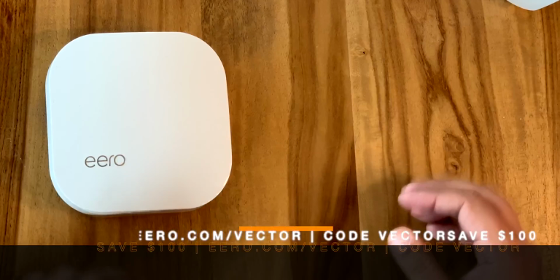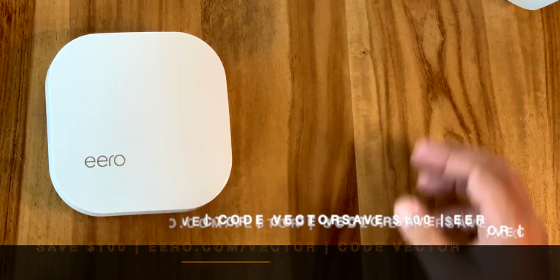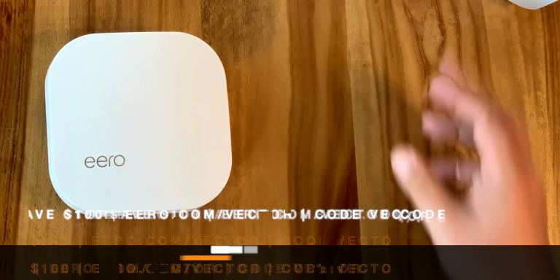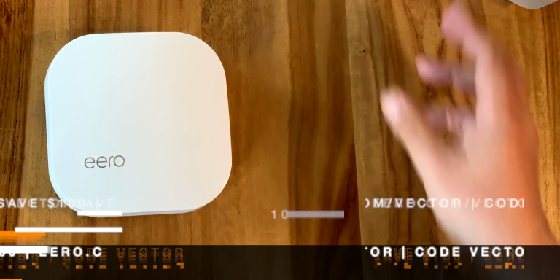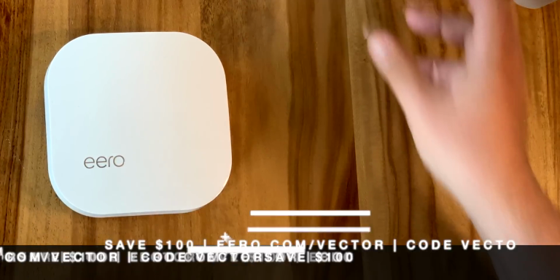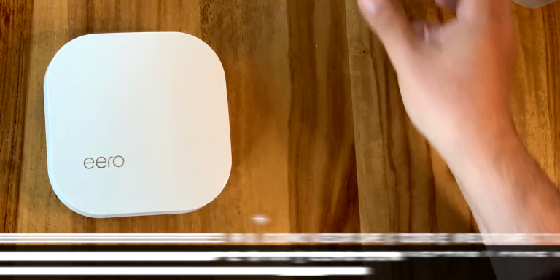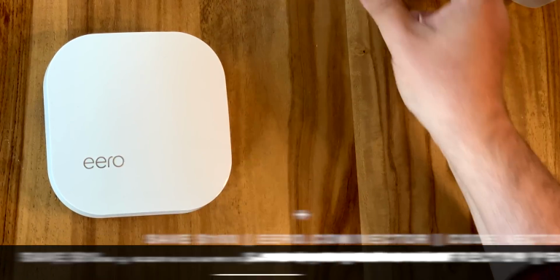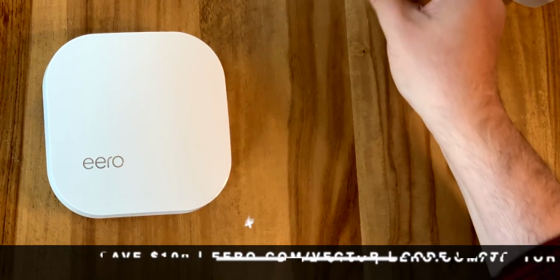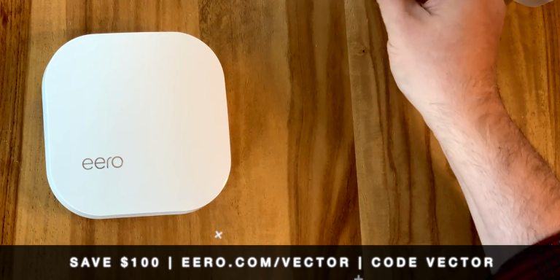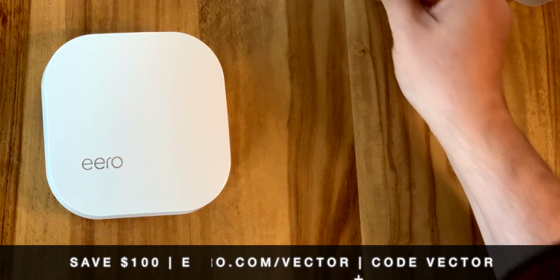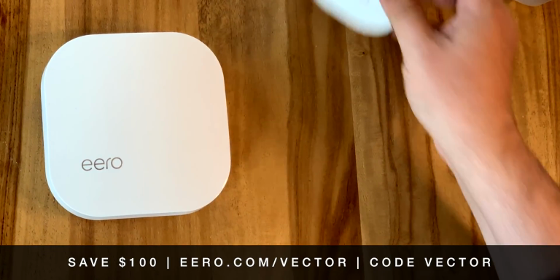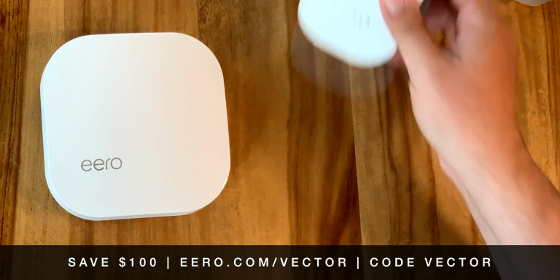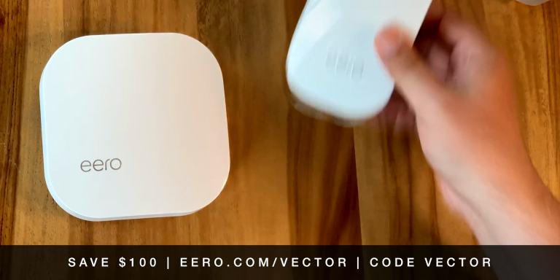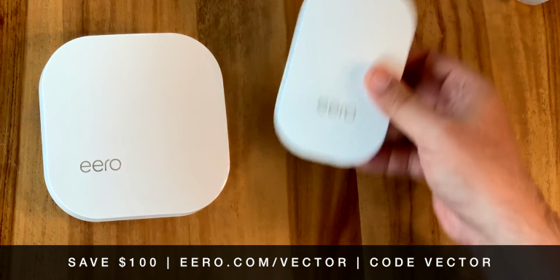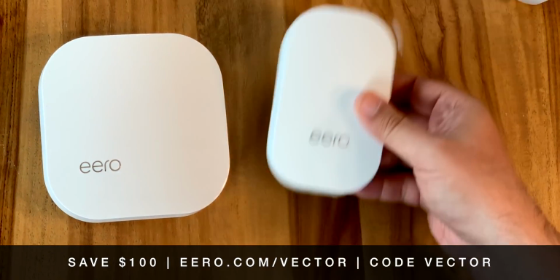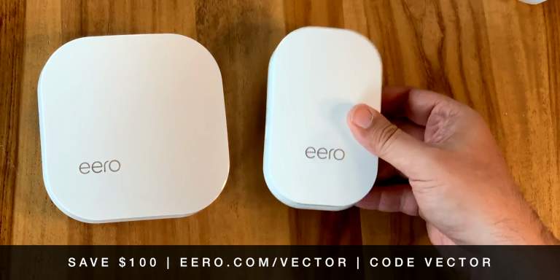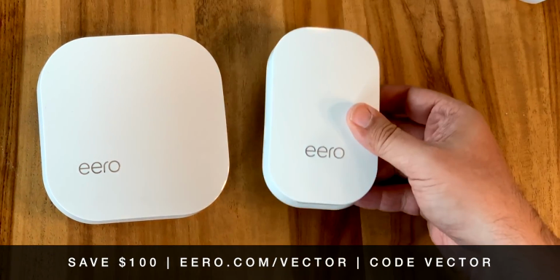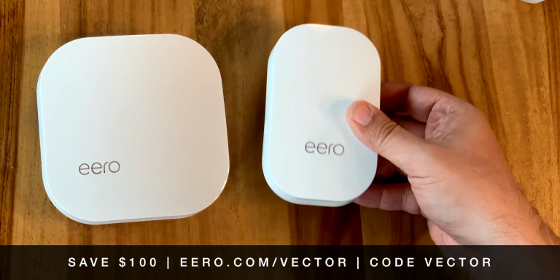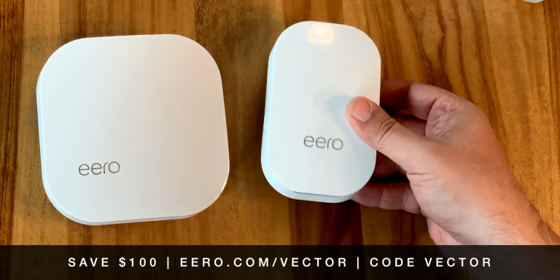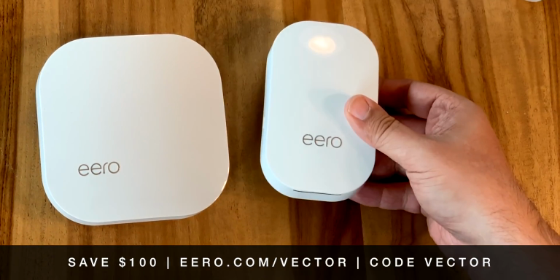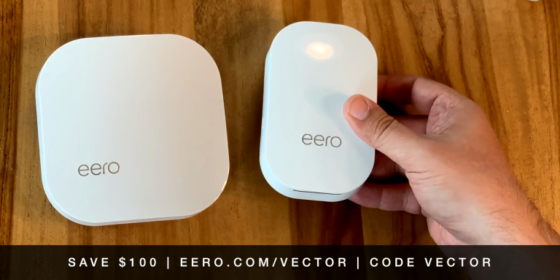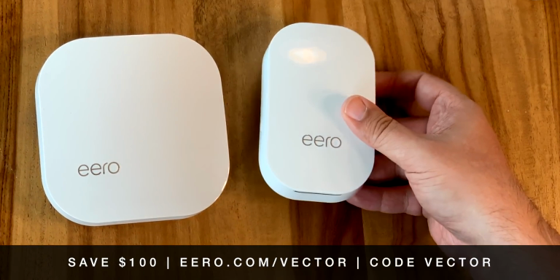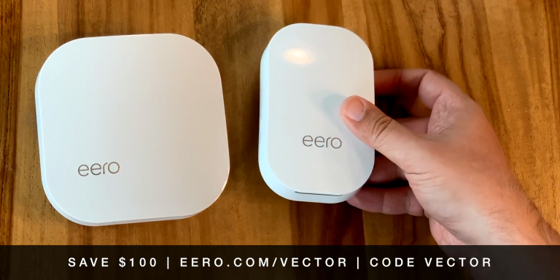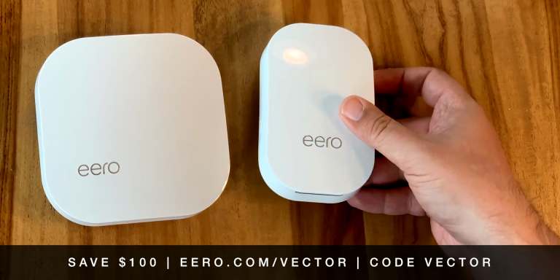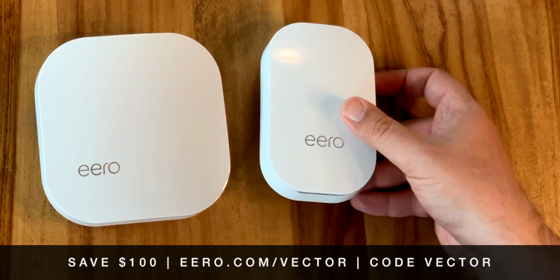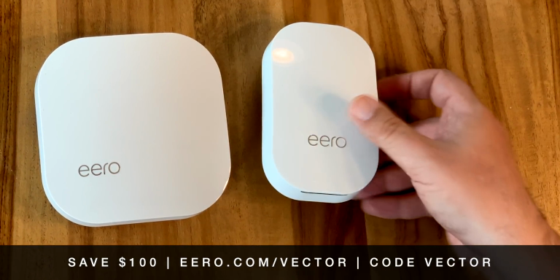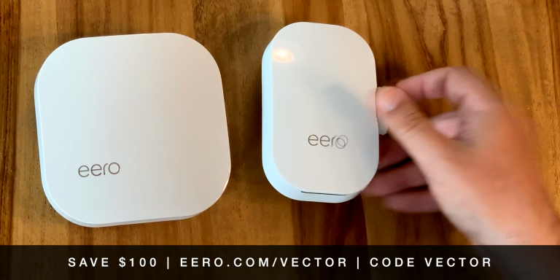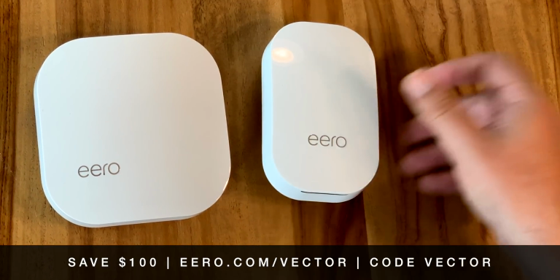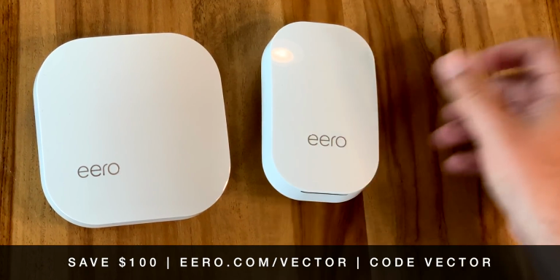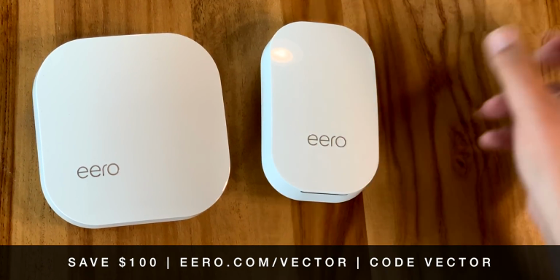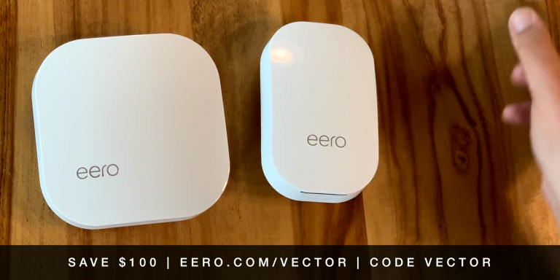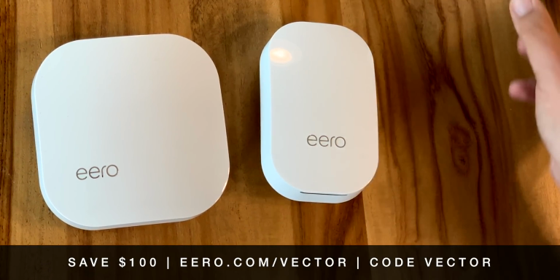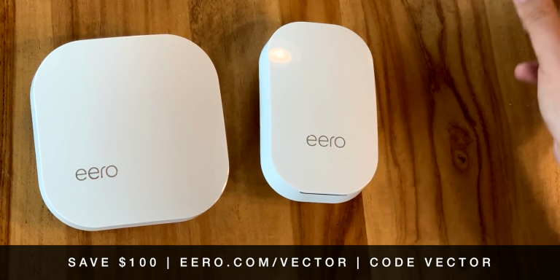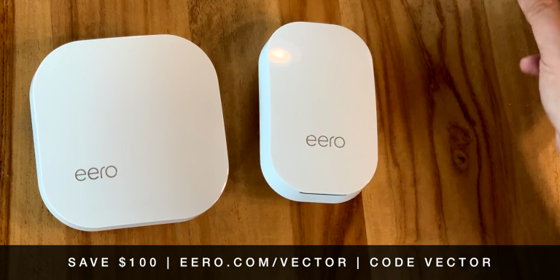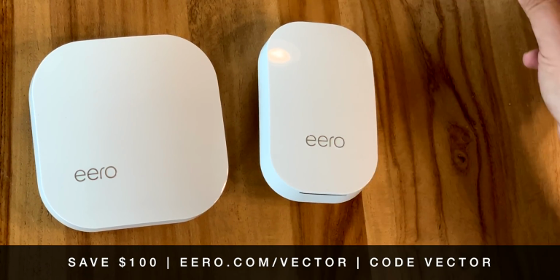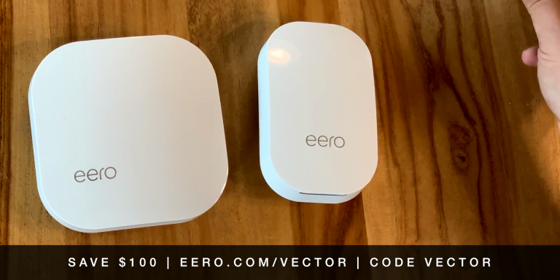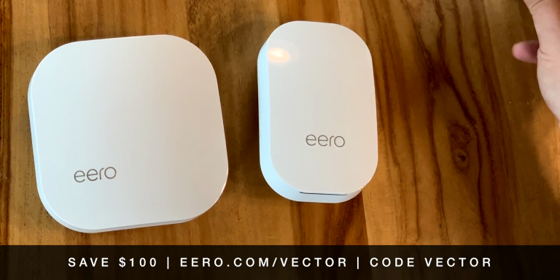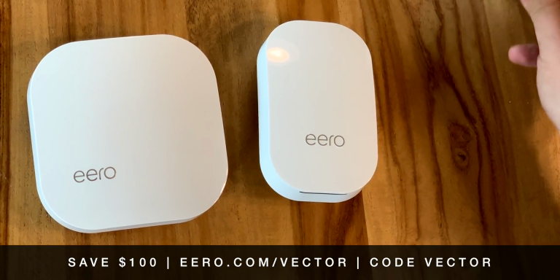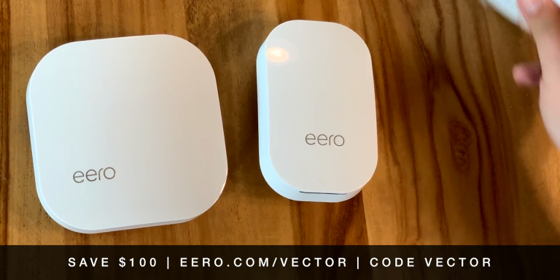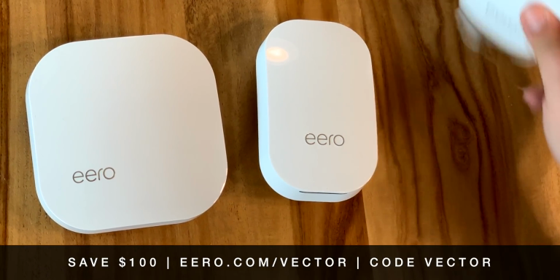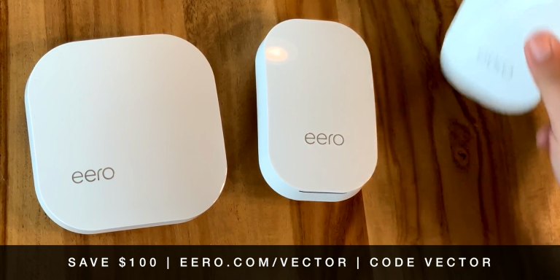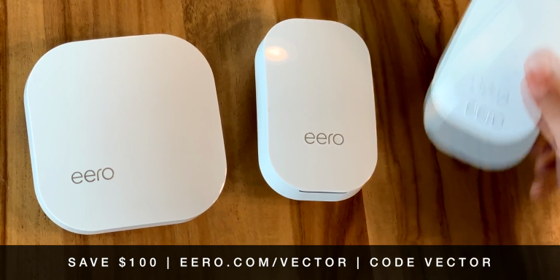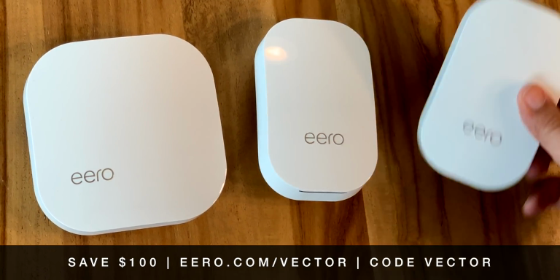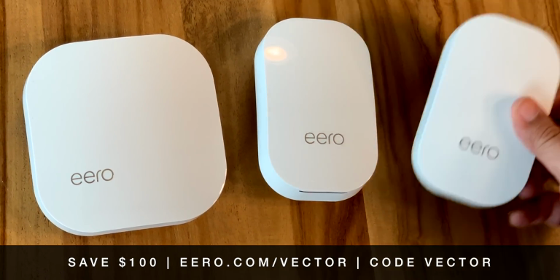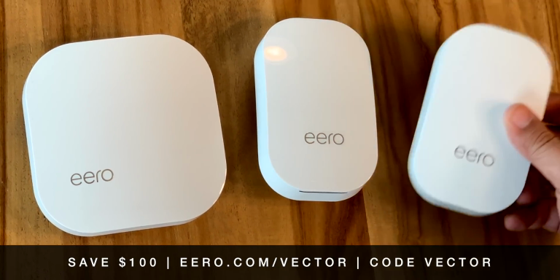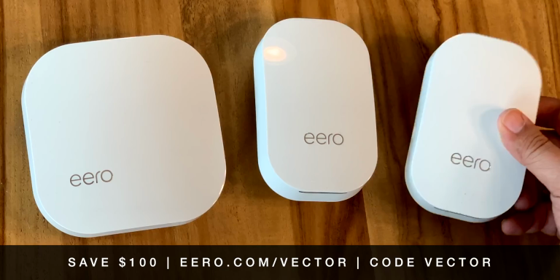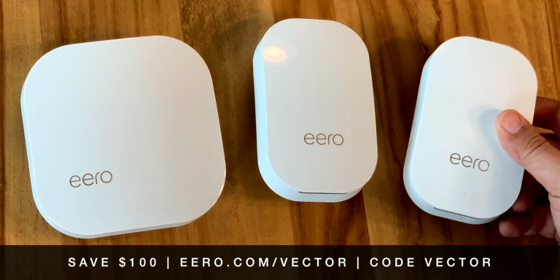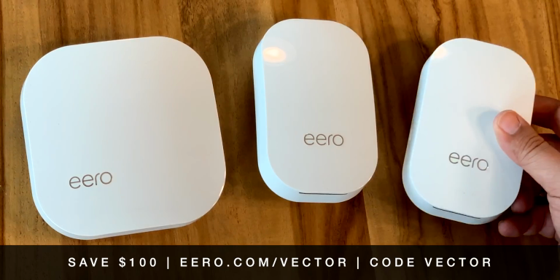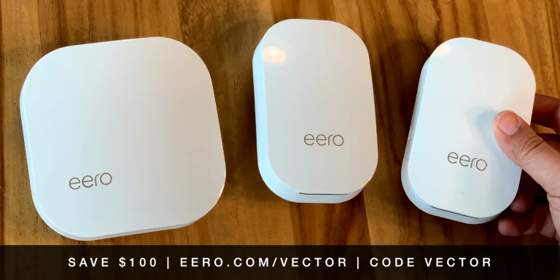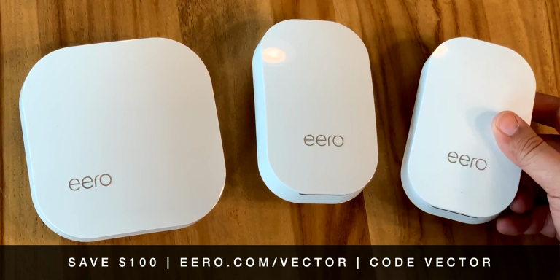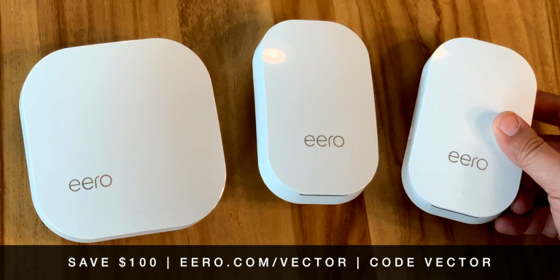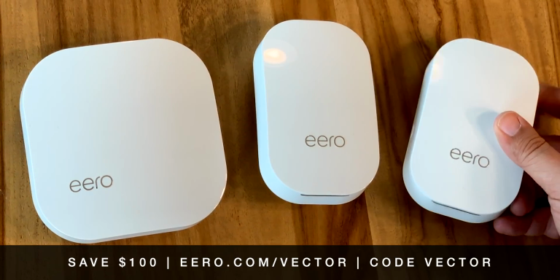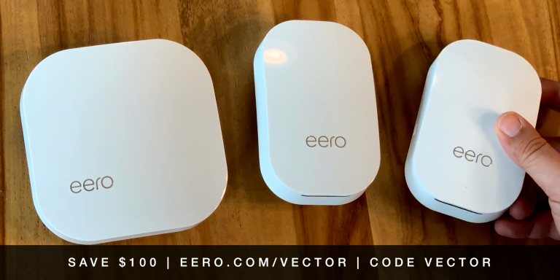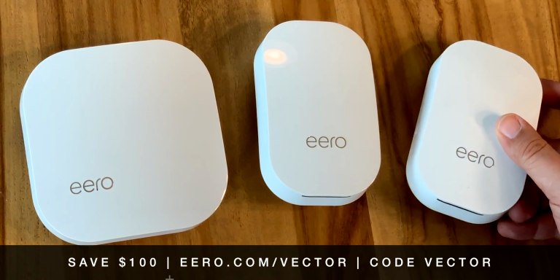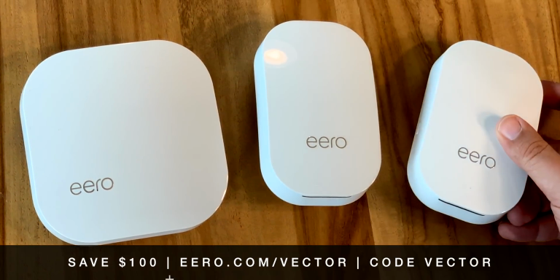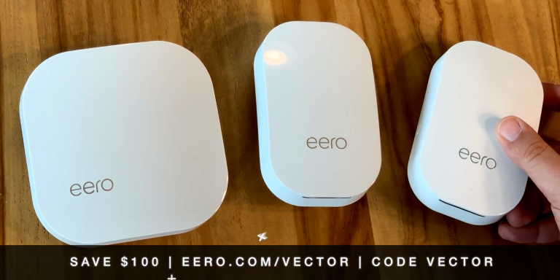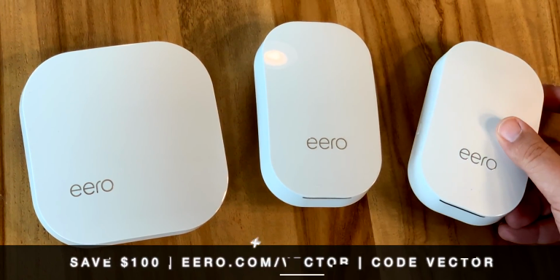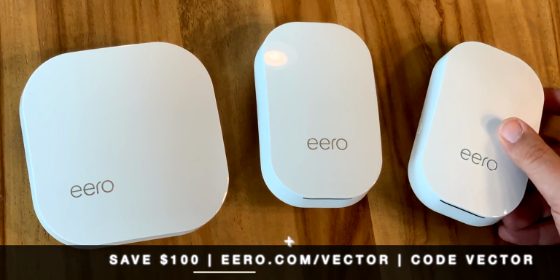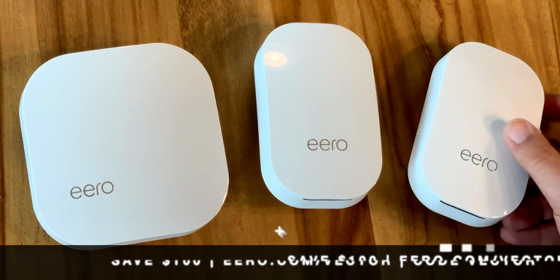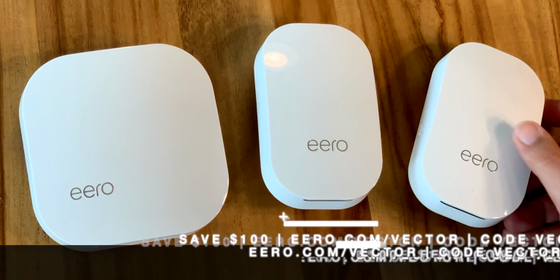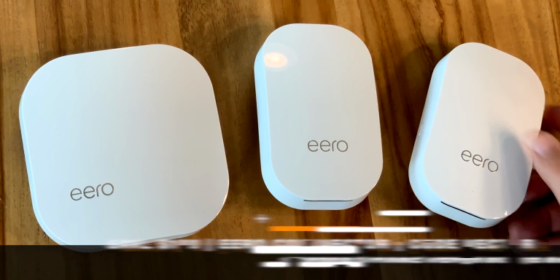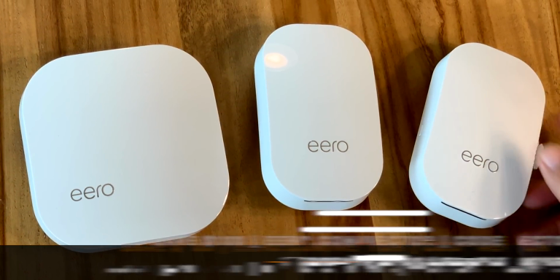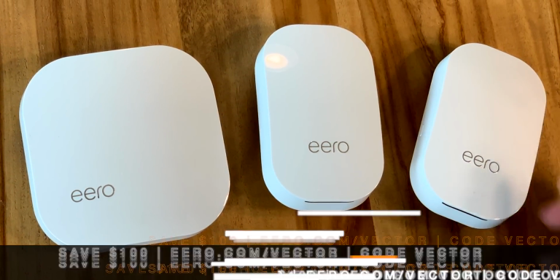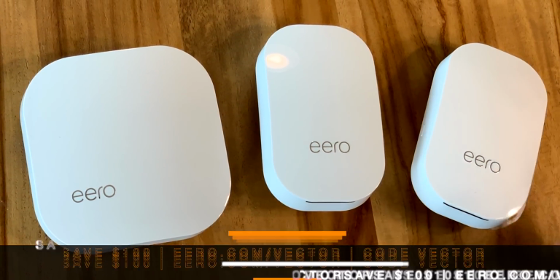Sponsored by Eero — get $100 off the Eero package and one year of Eero Plus, link in the description.